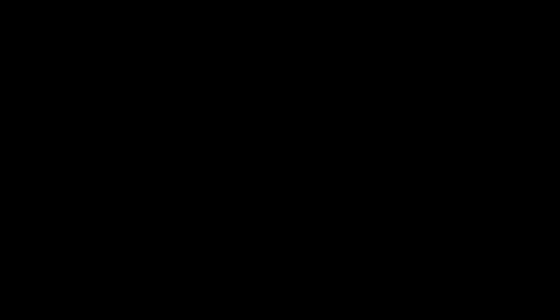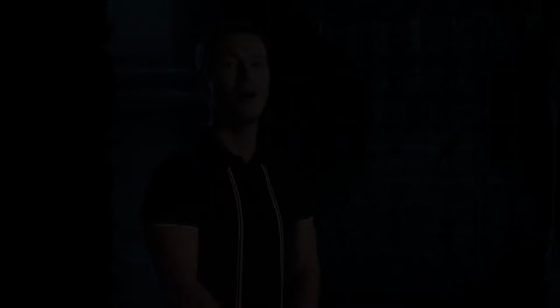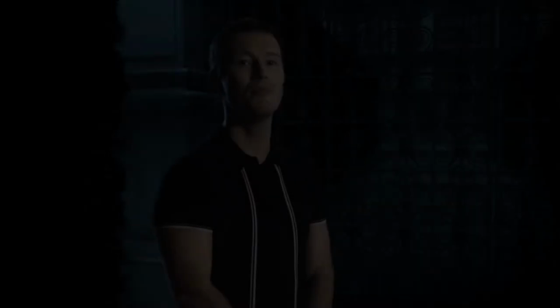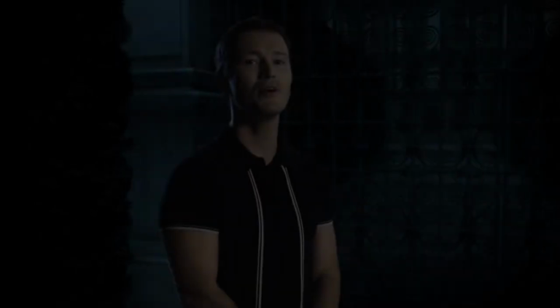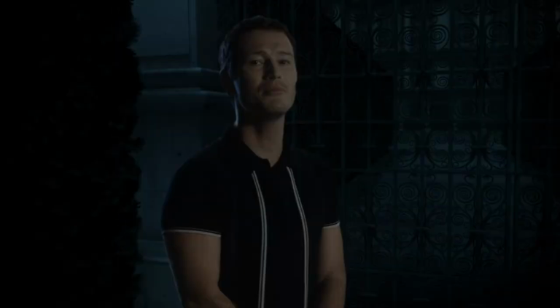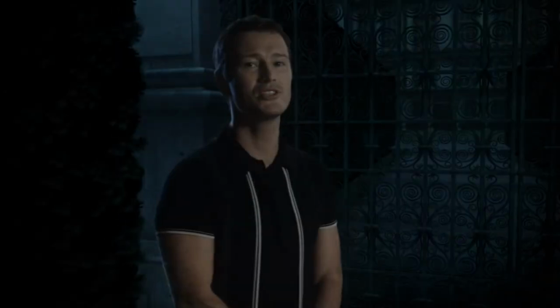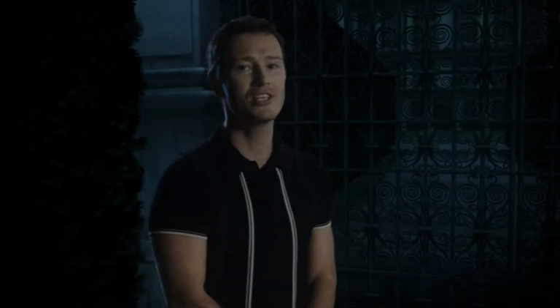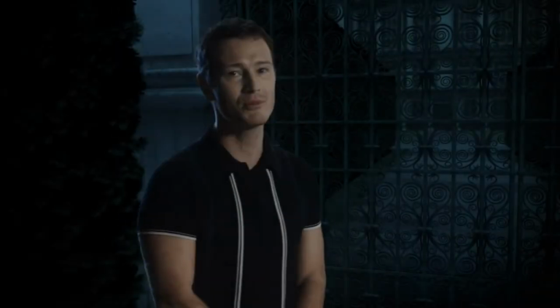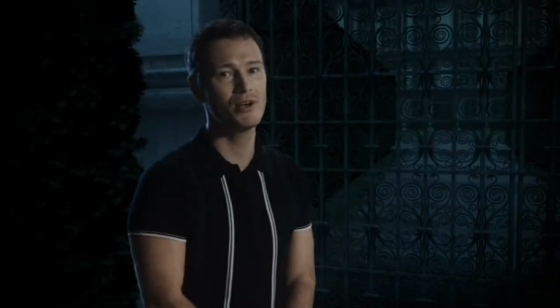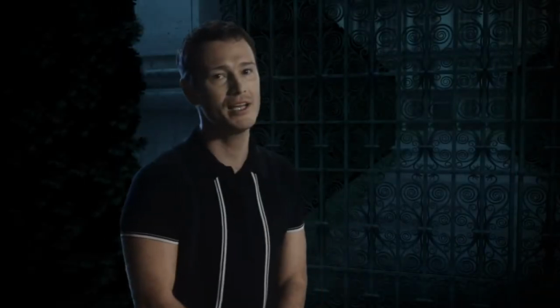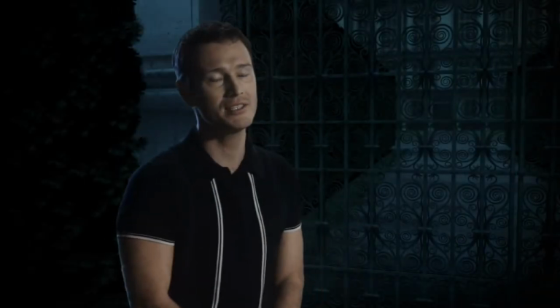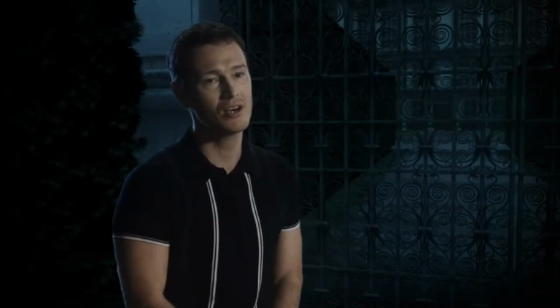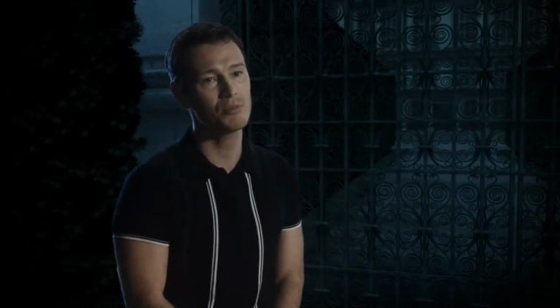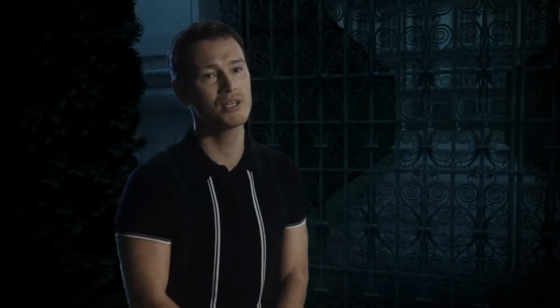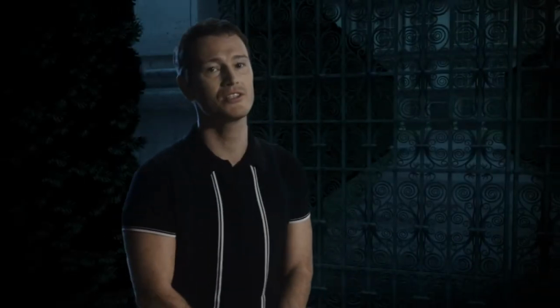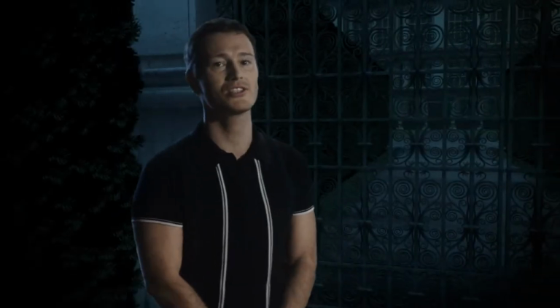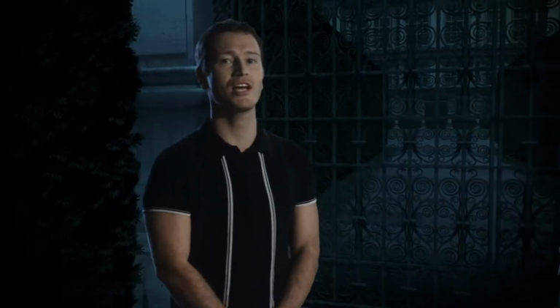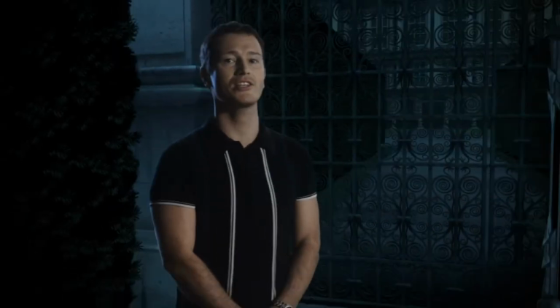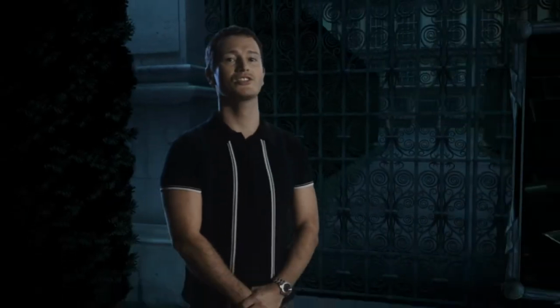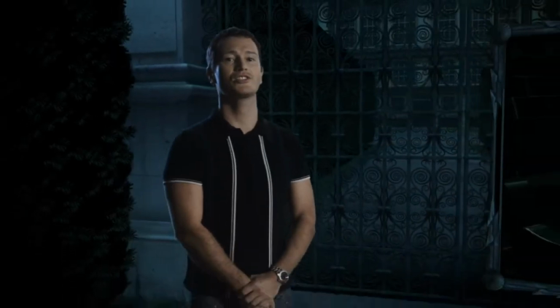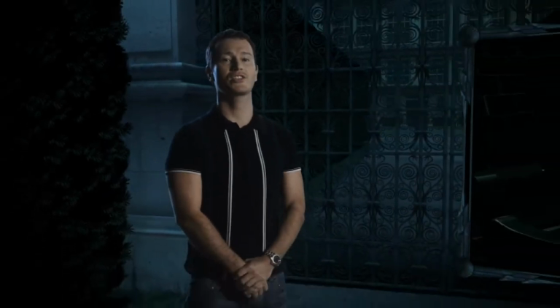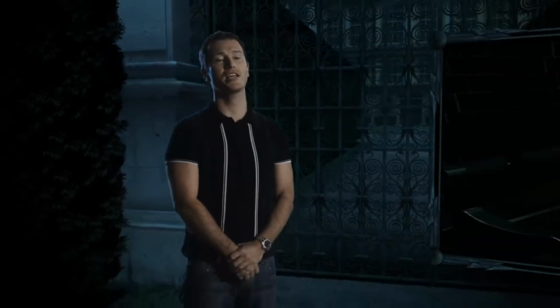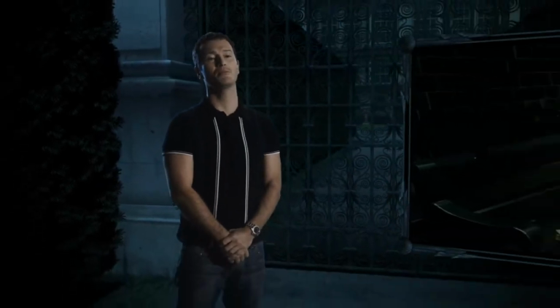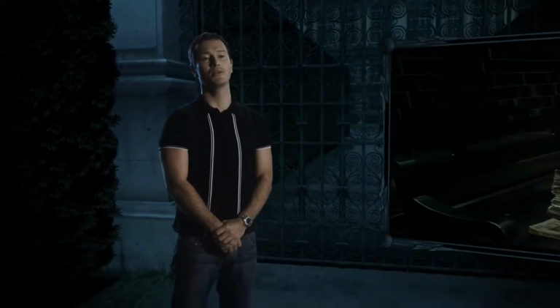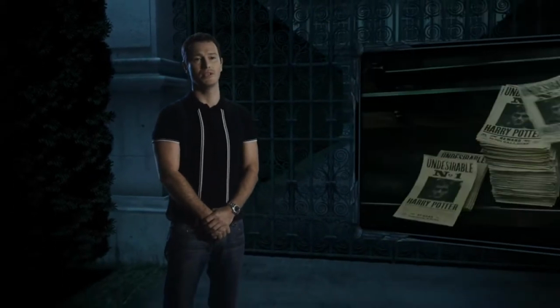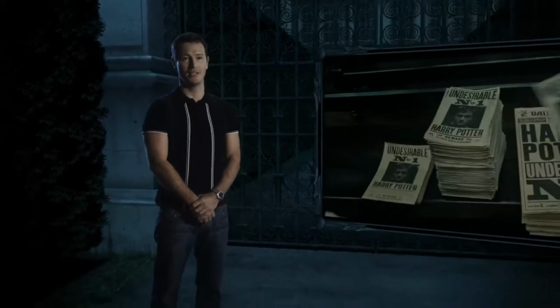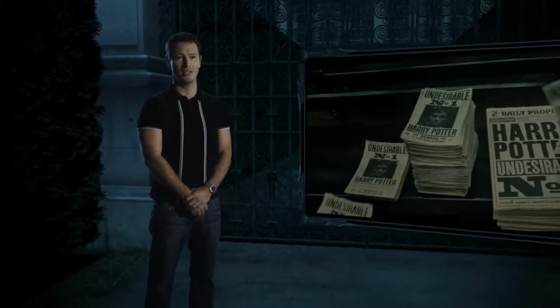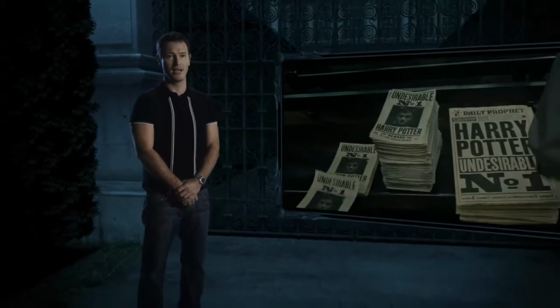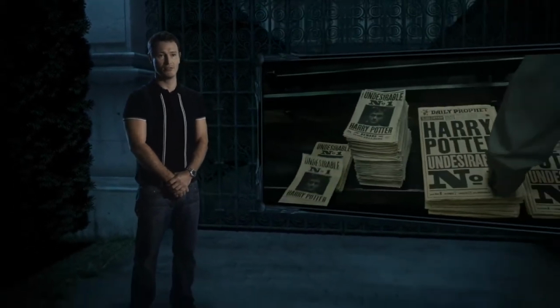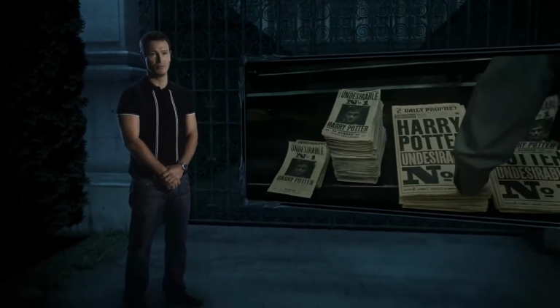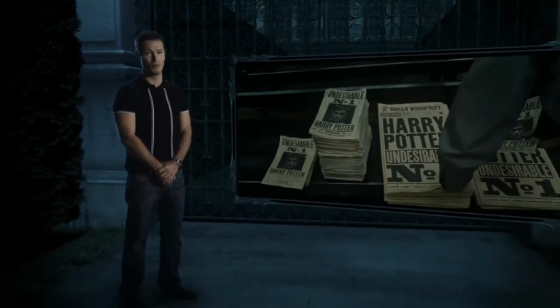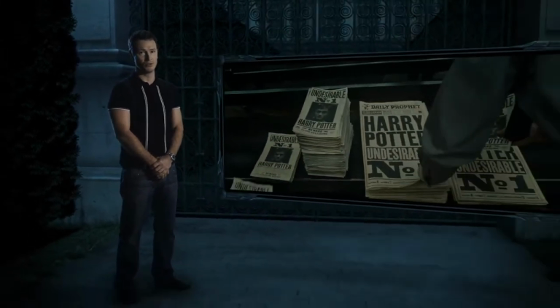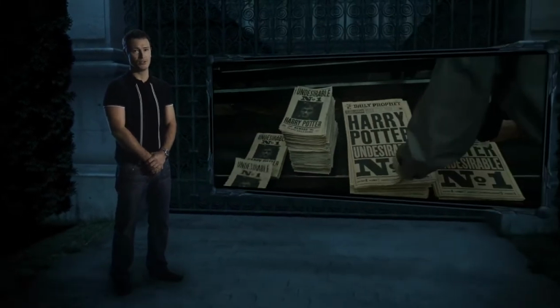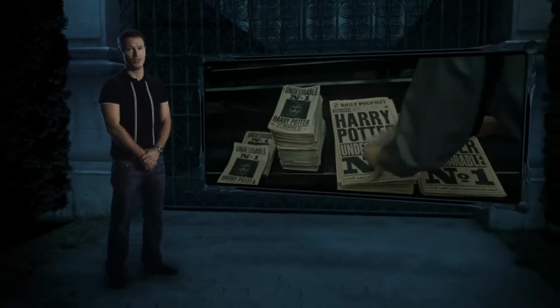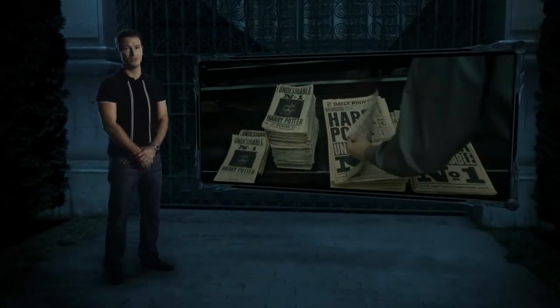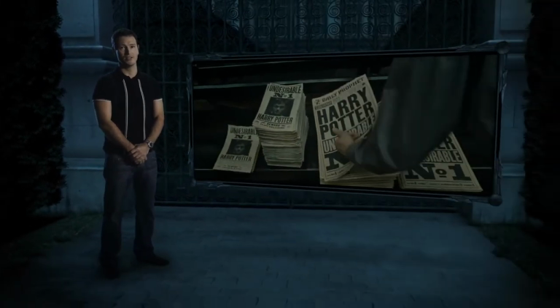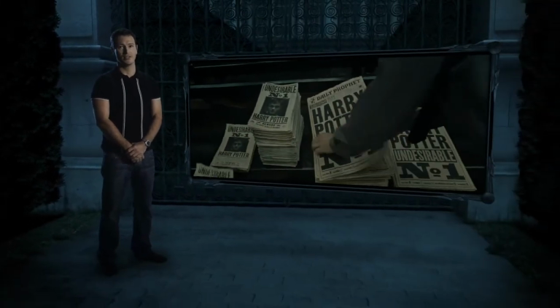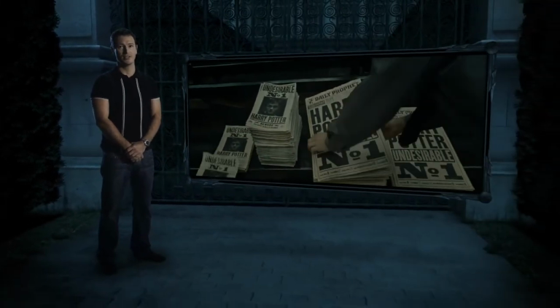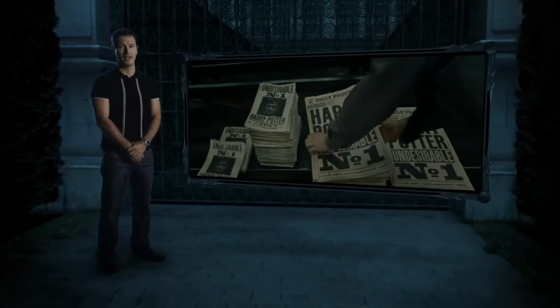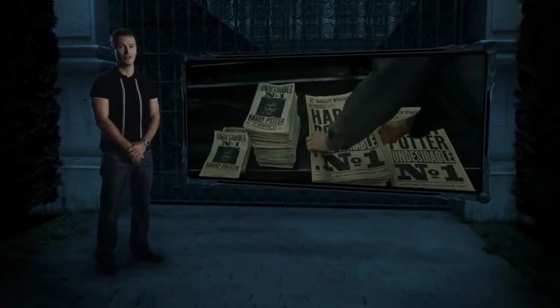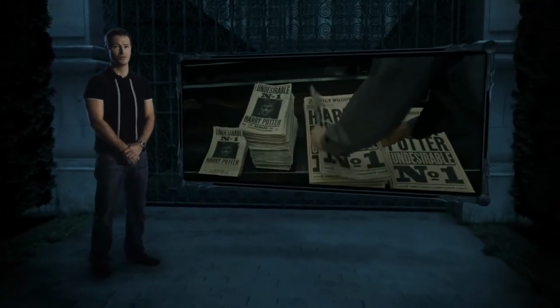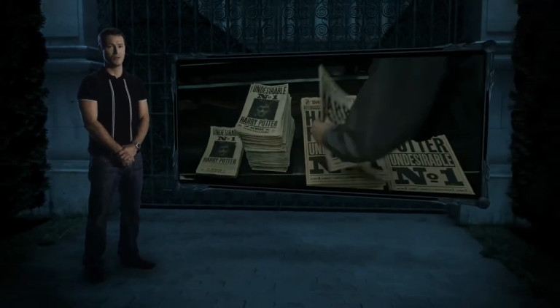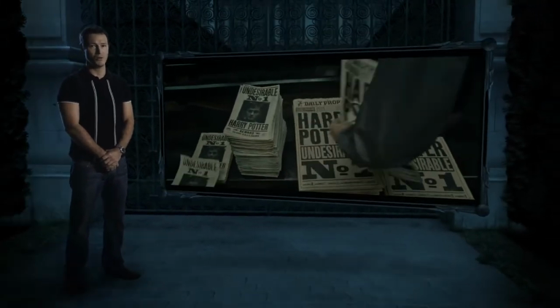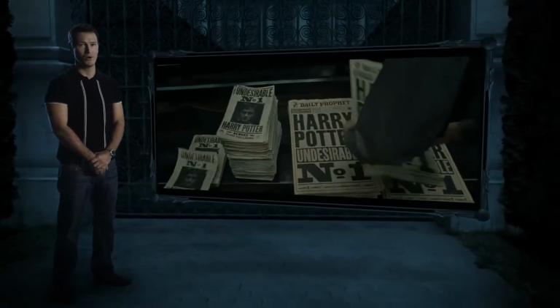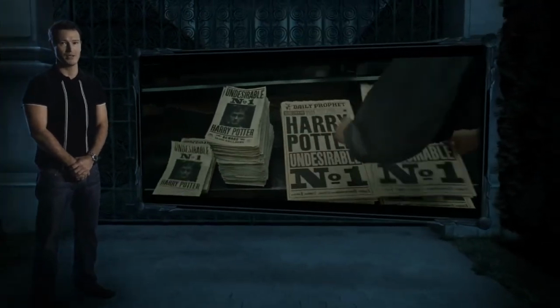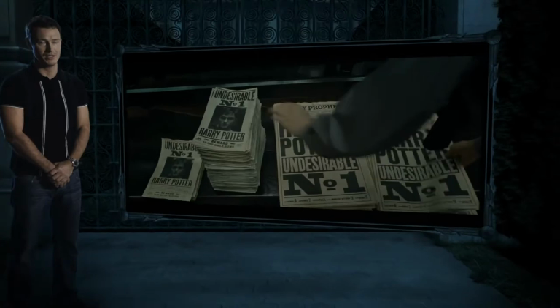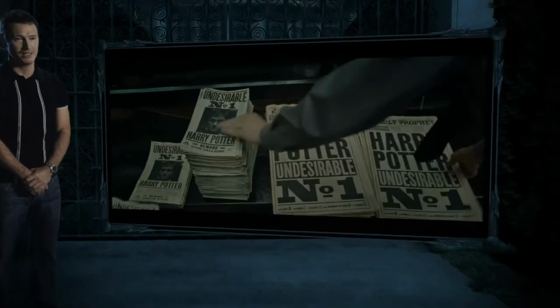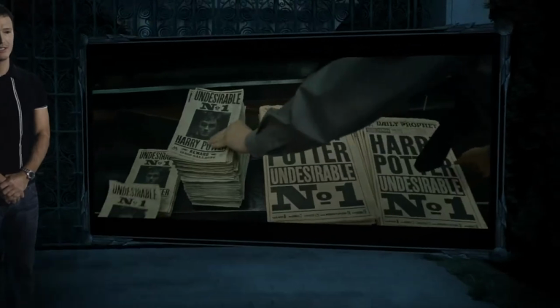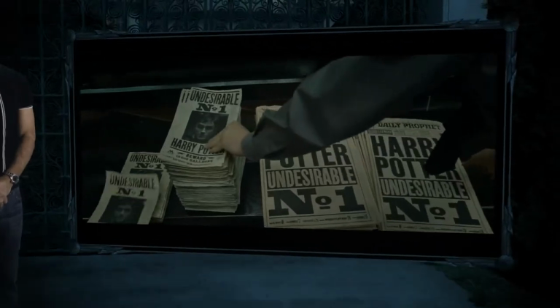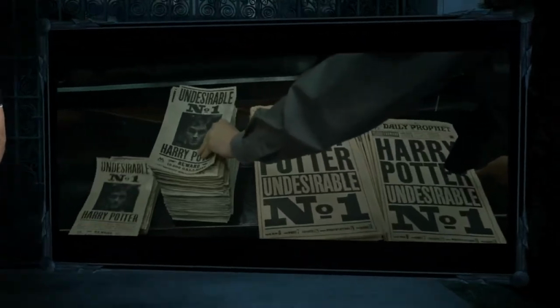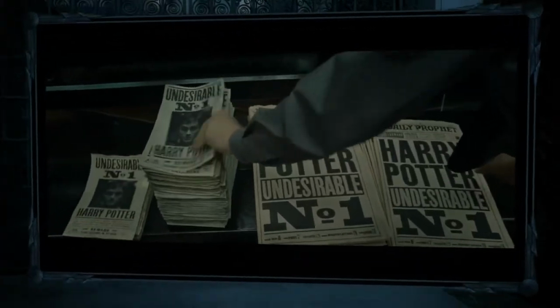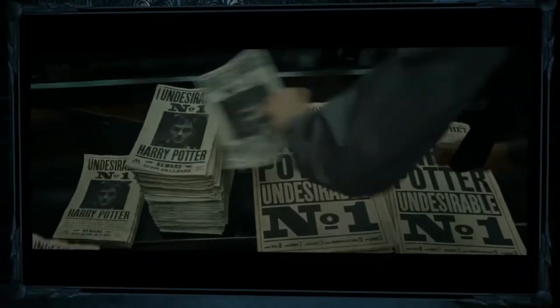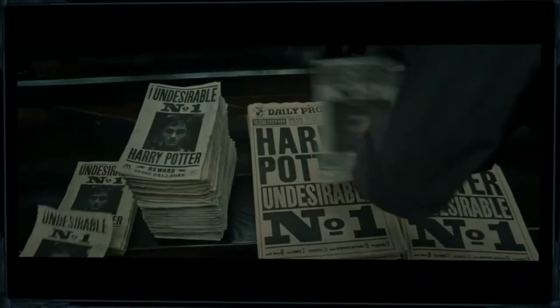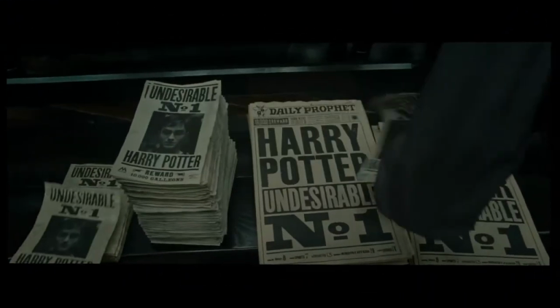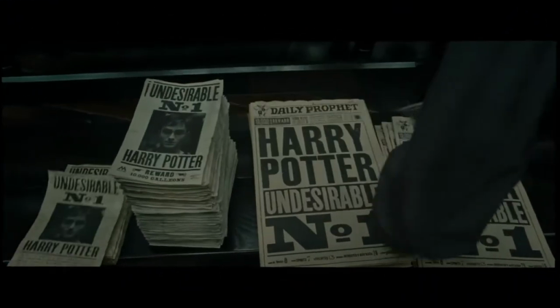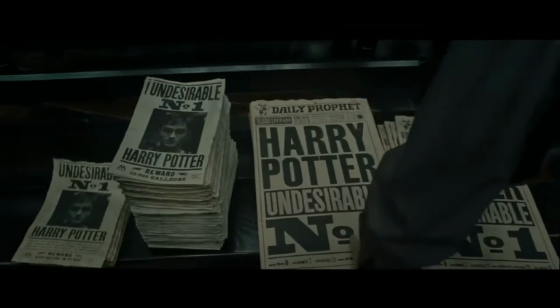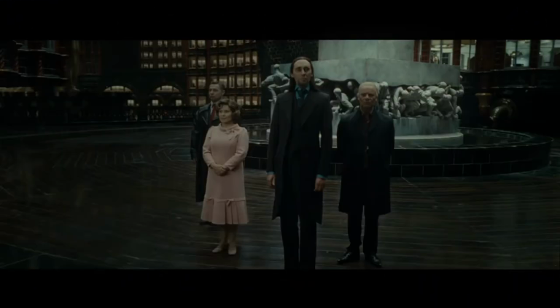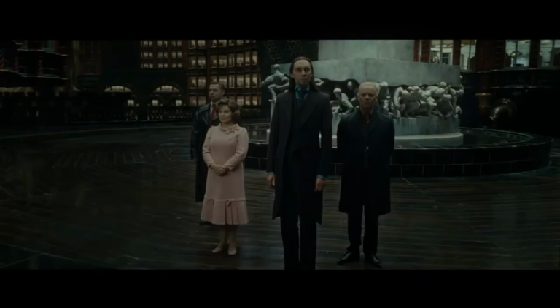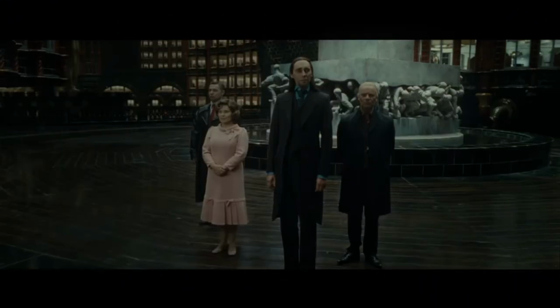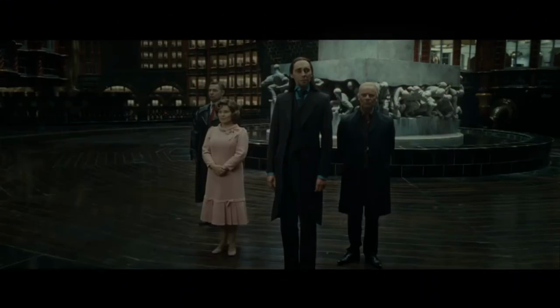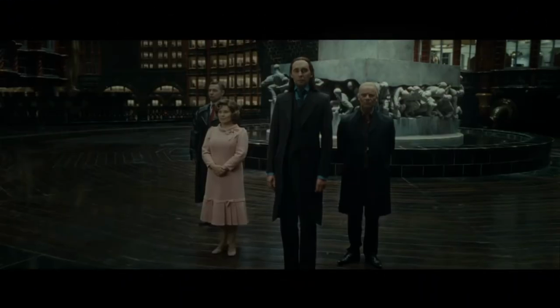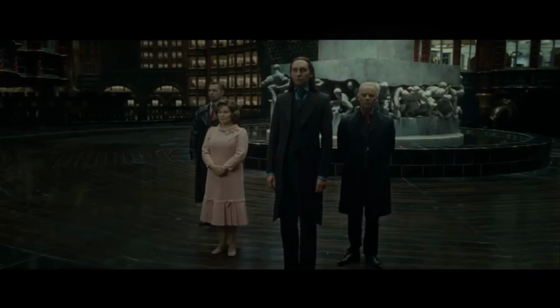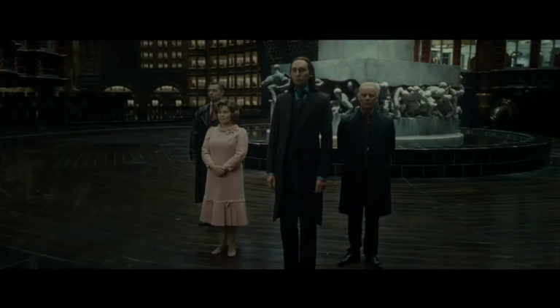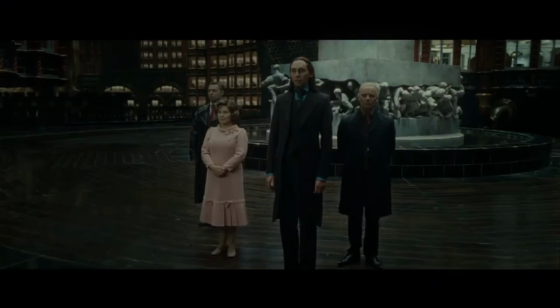Hi, my name is Nick Moran, and I play the Snatcher, Scabior, in Harry Potter and the Deathly Hallows, Part I. Now, this is my first scene from the film.